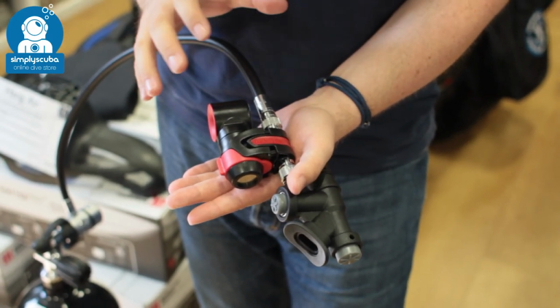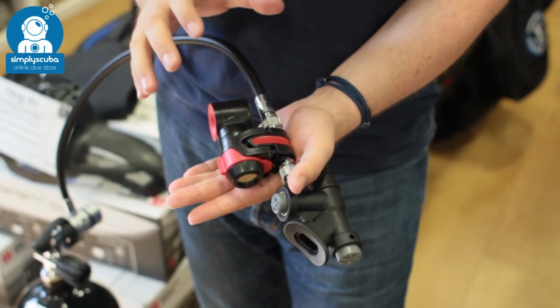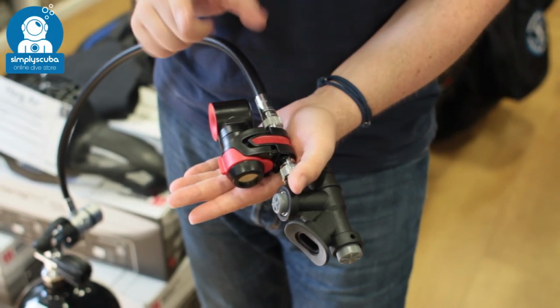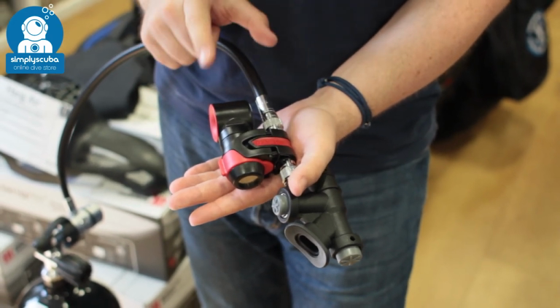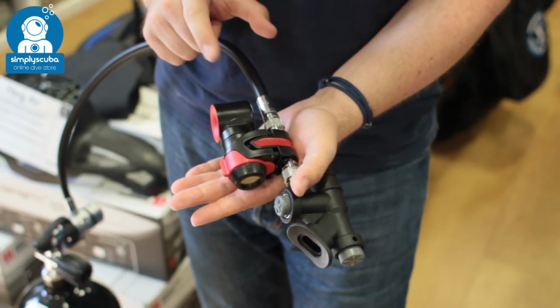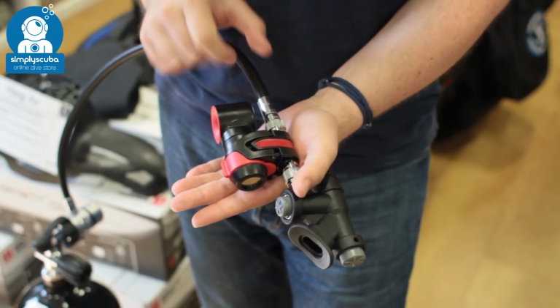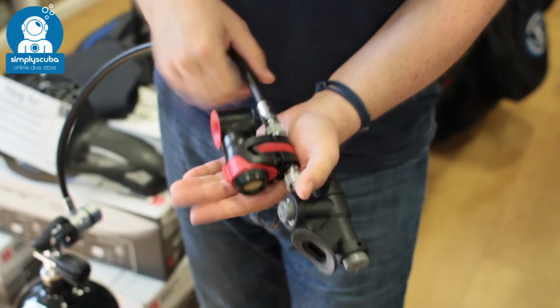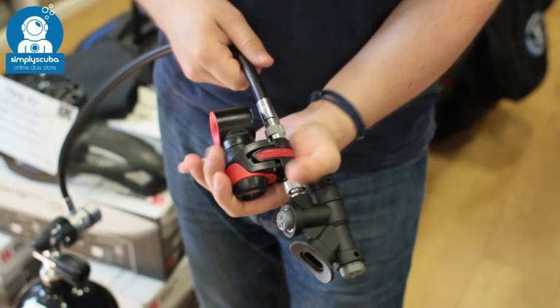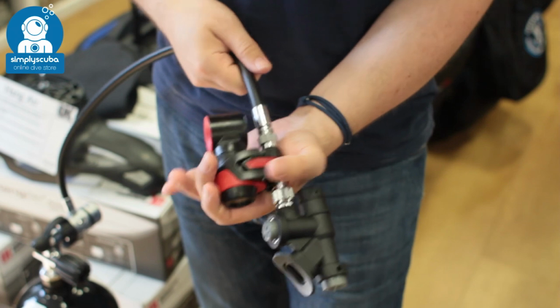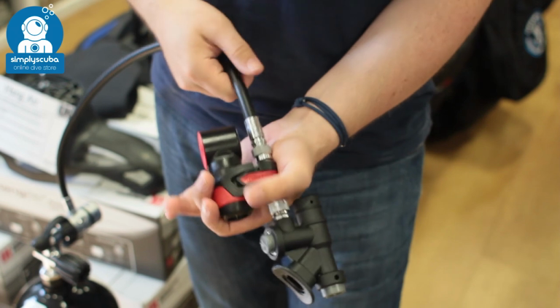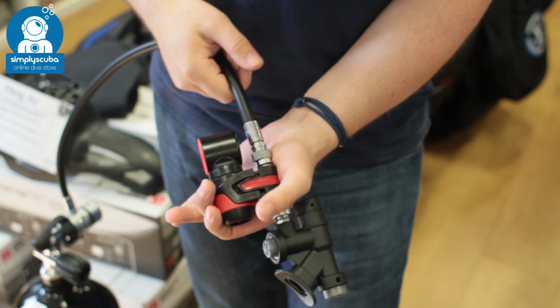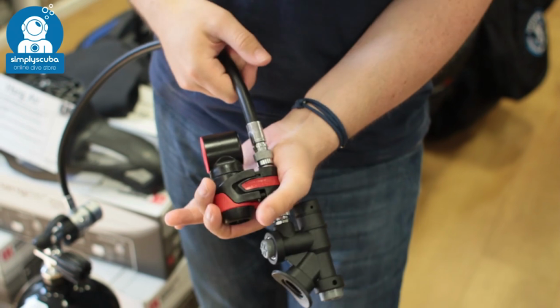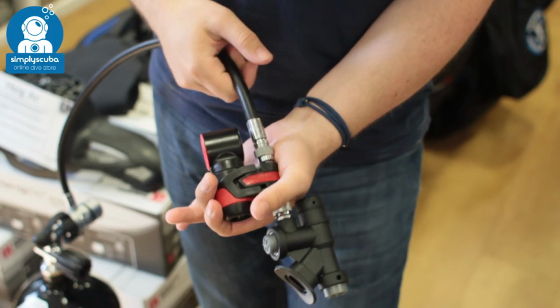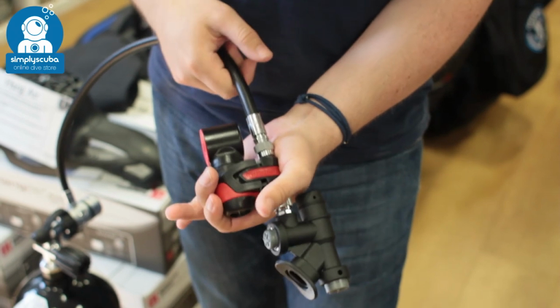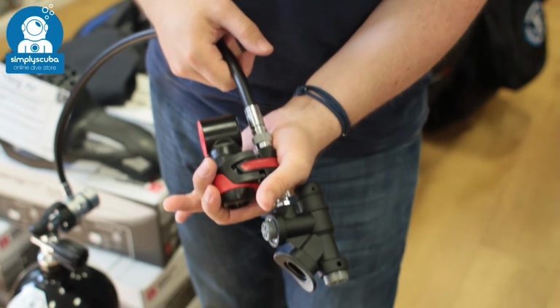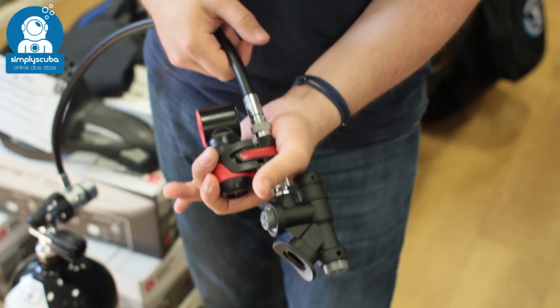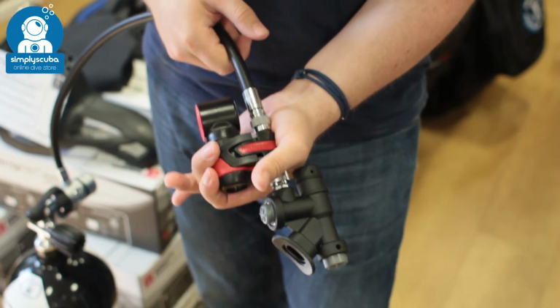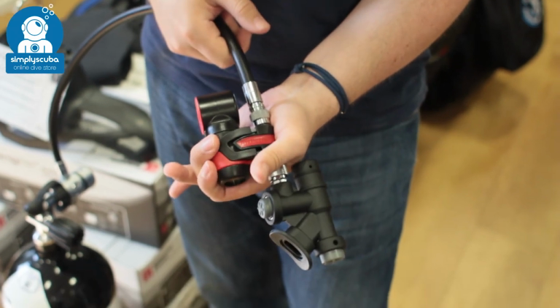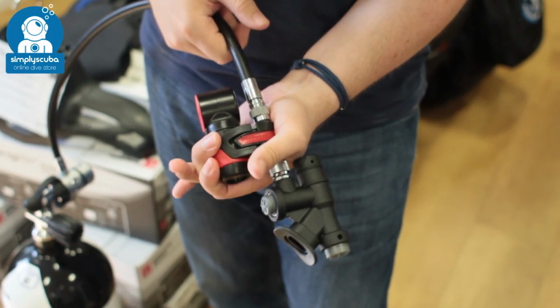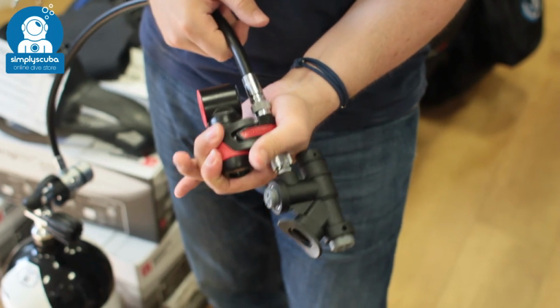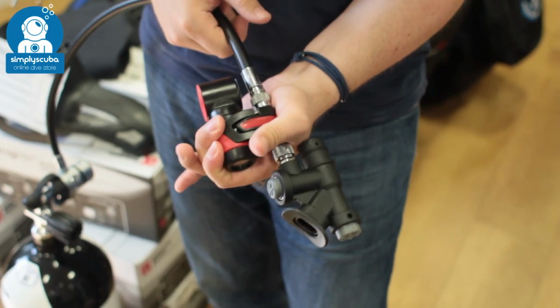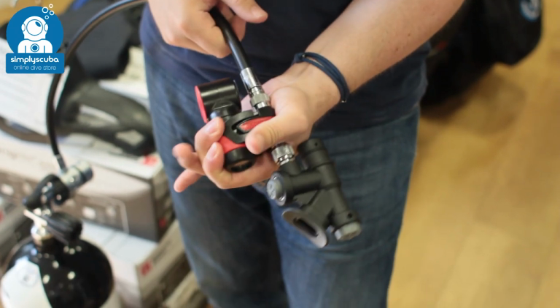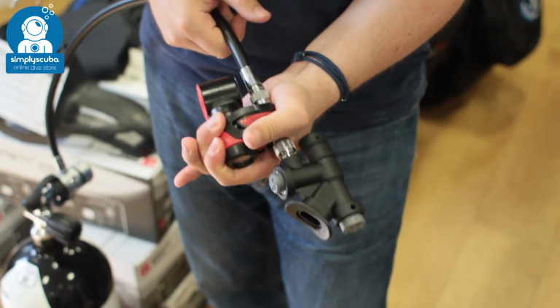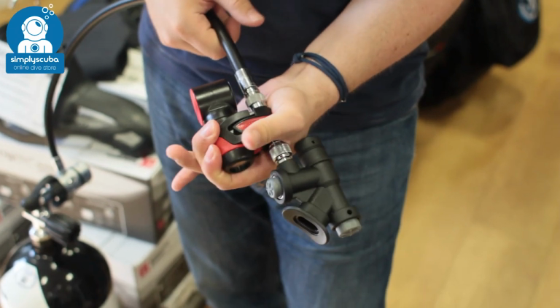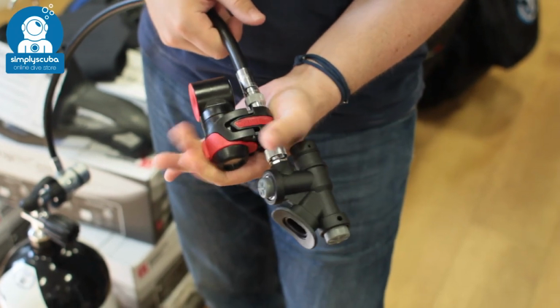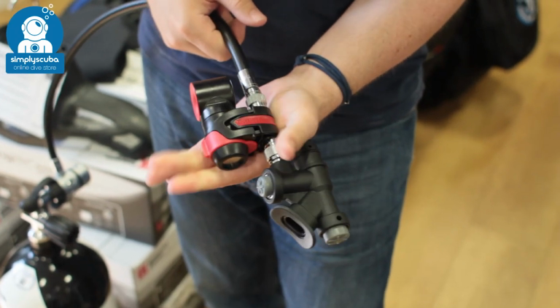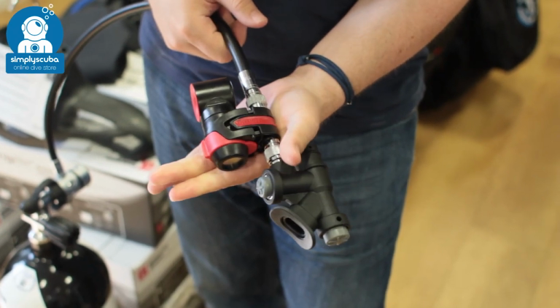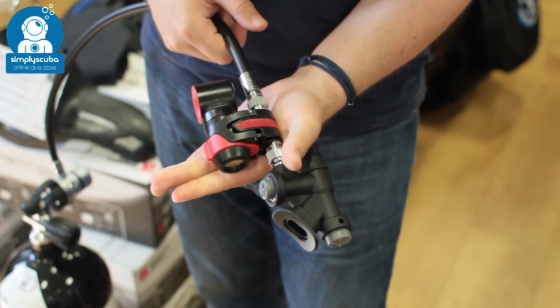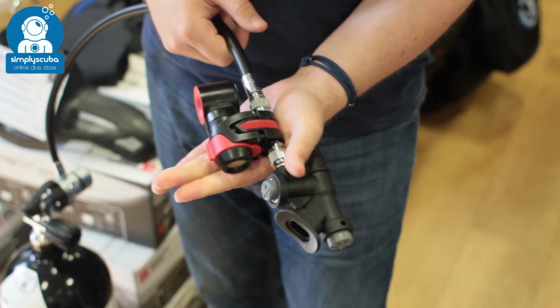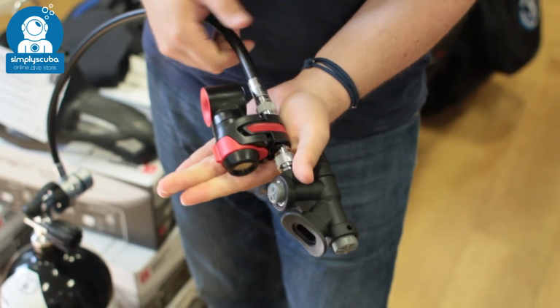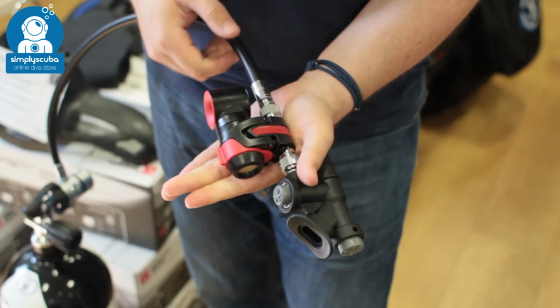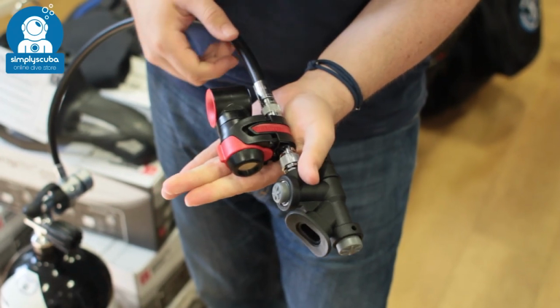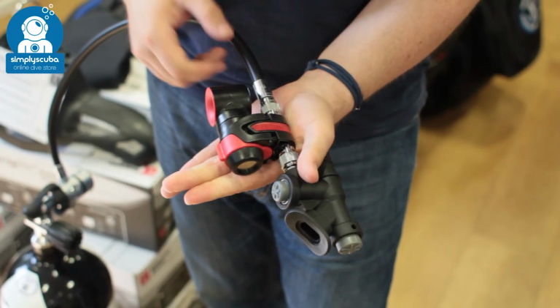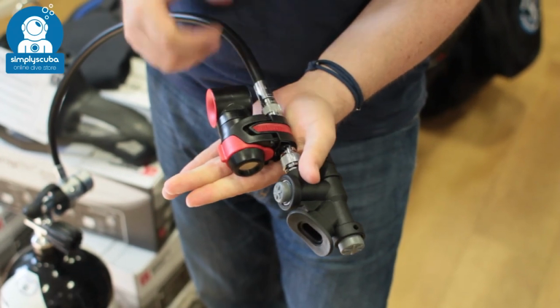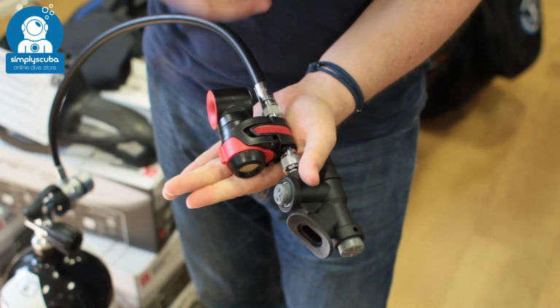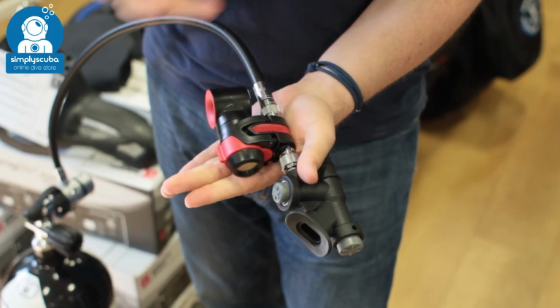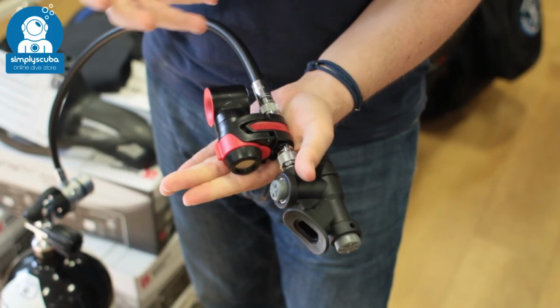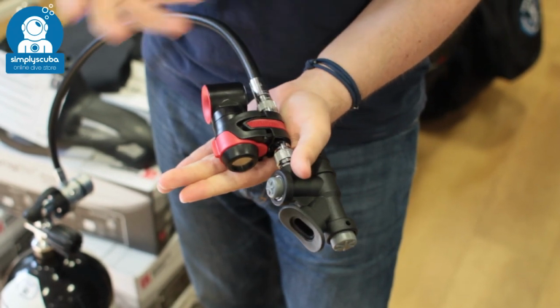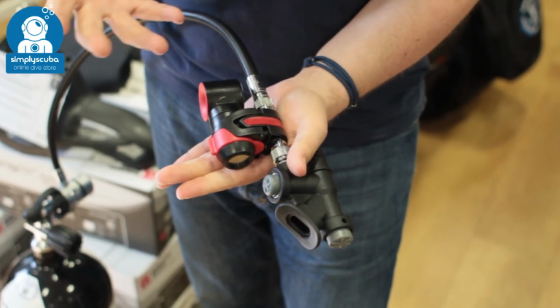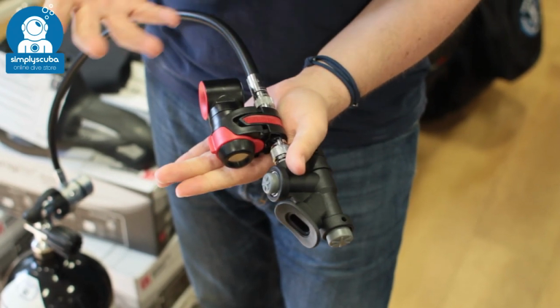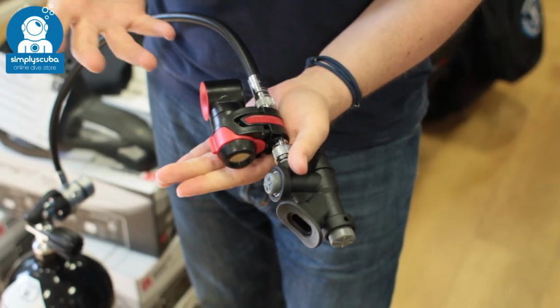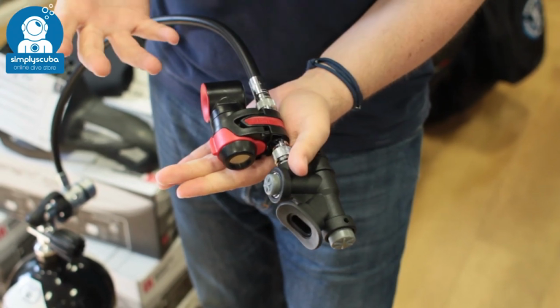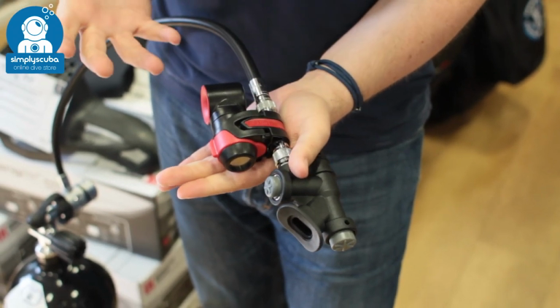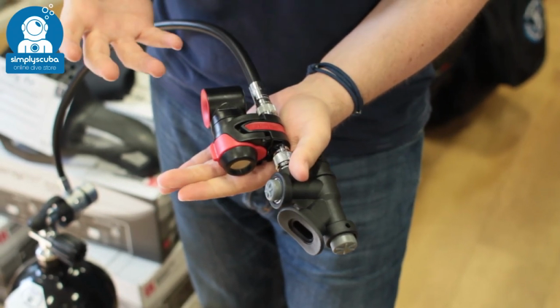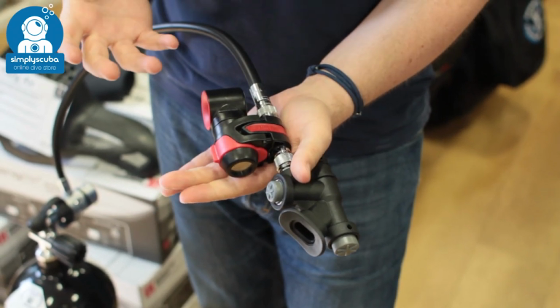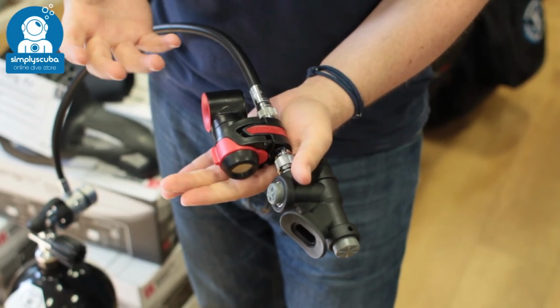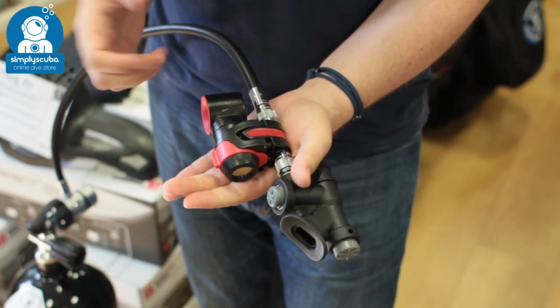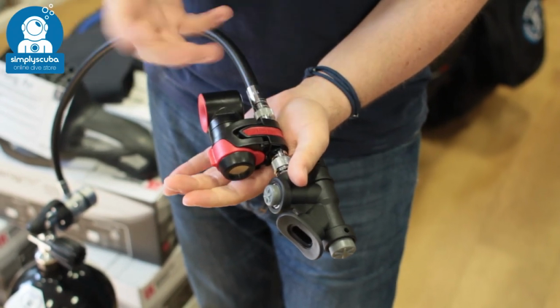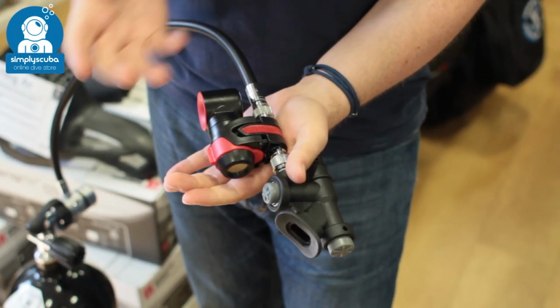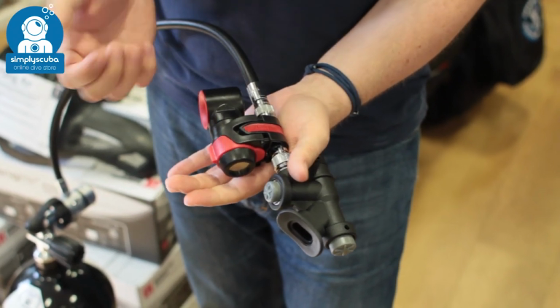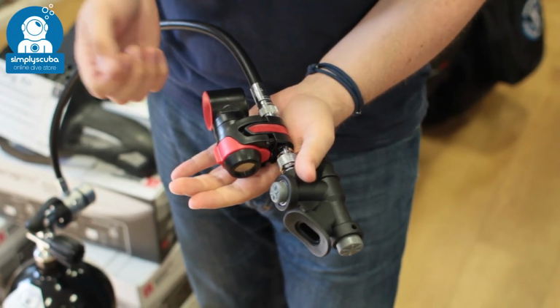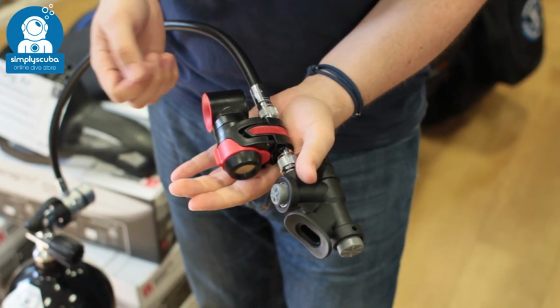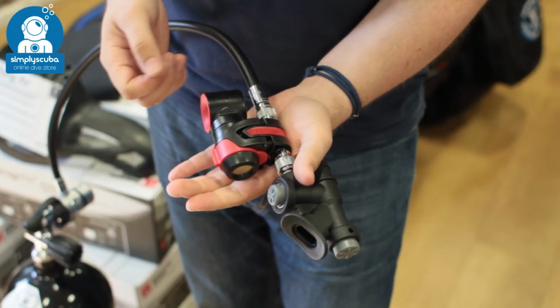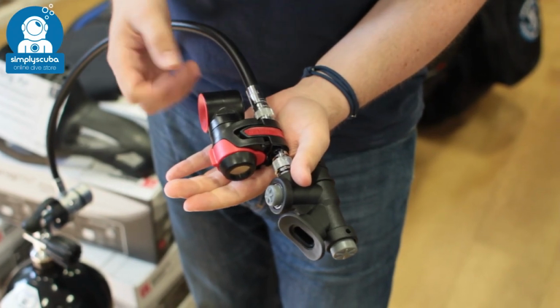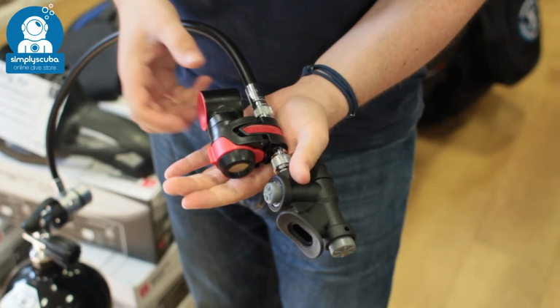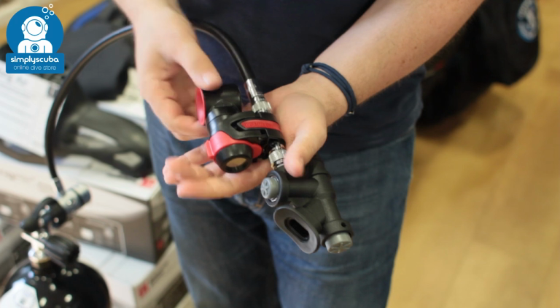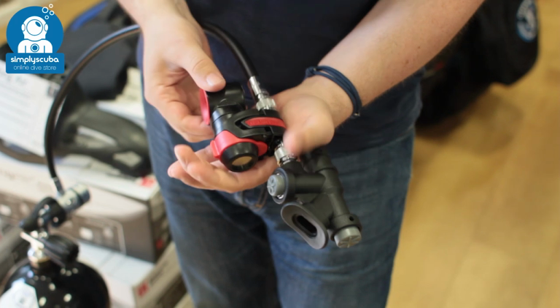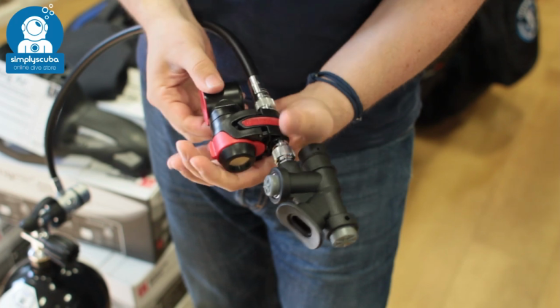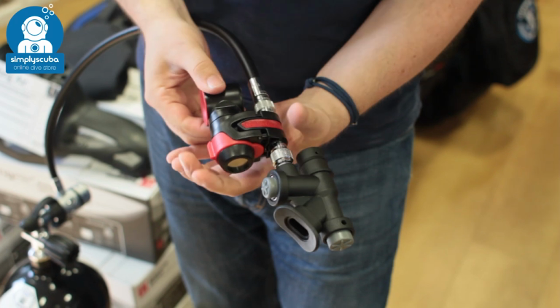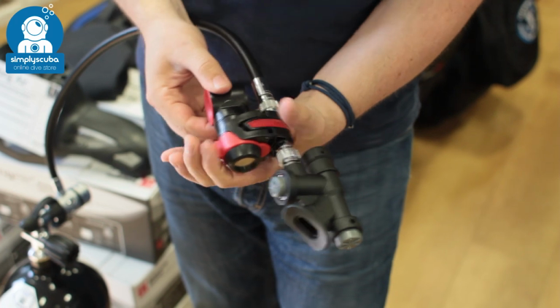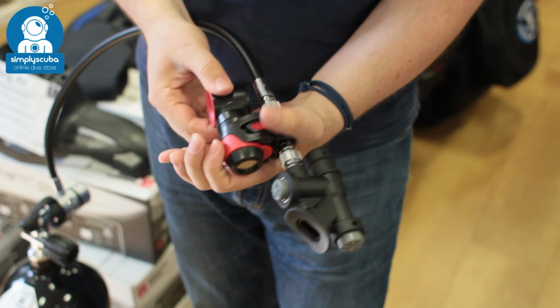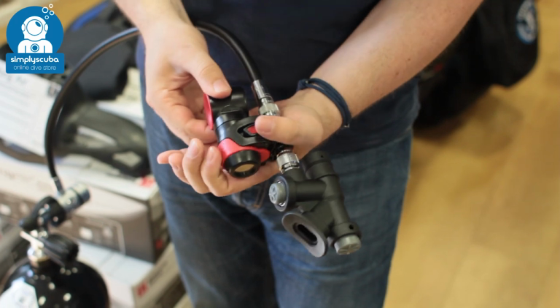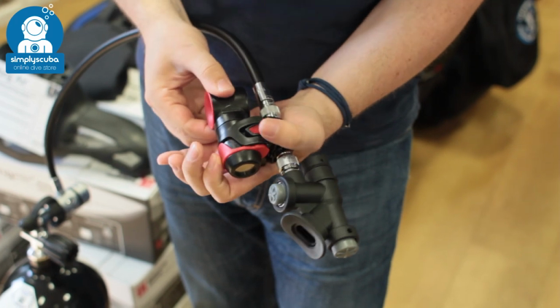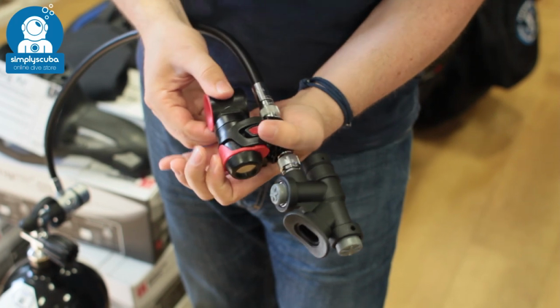Okay, you ready? So just squeezing it. Makes a kind of quacking duck noise. It's a lot louder underwater, I promise.